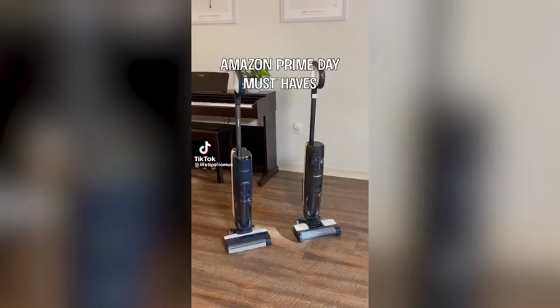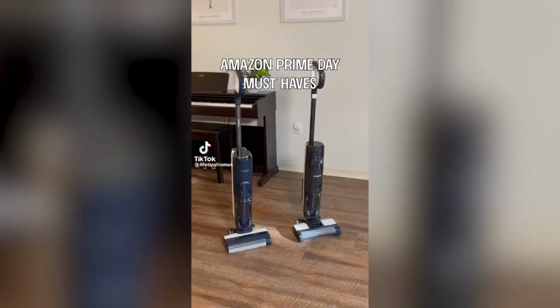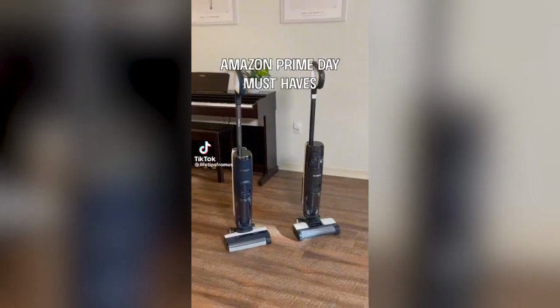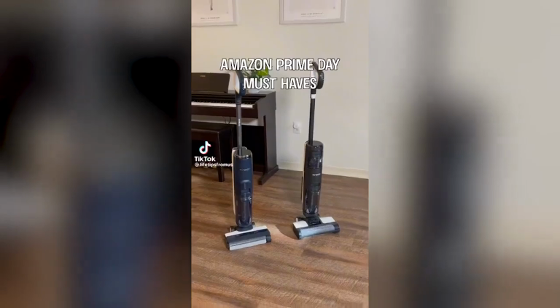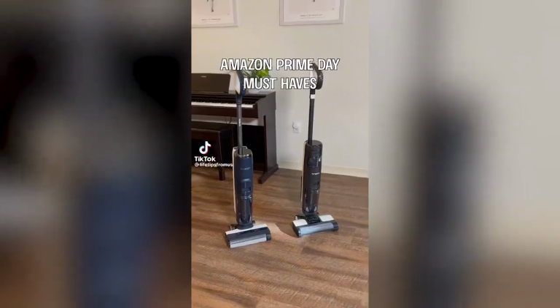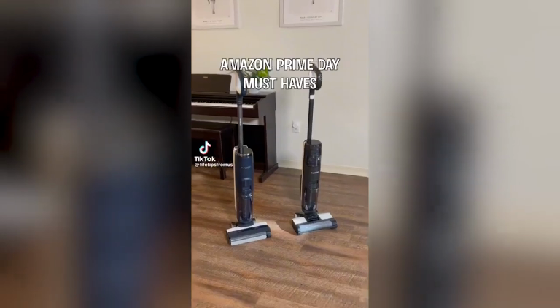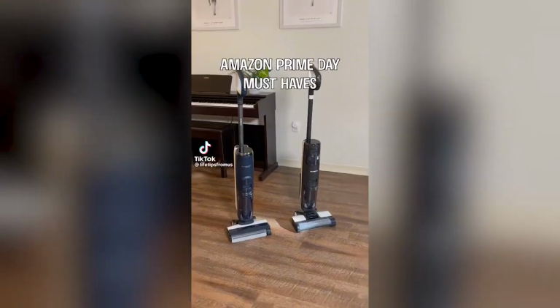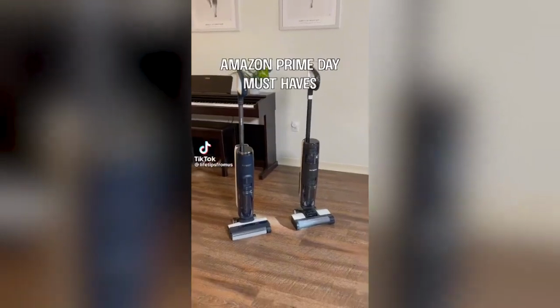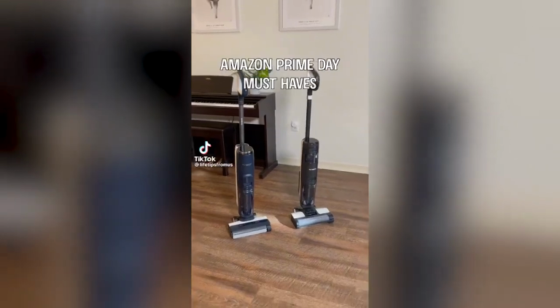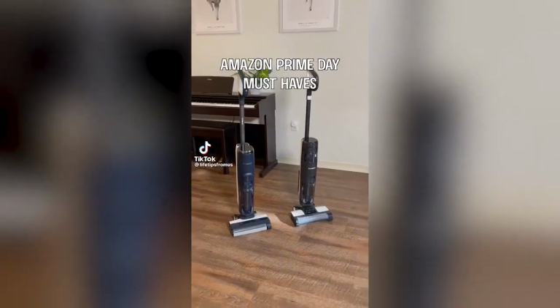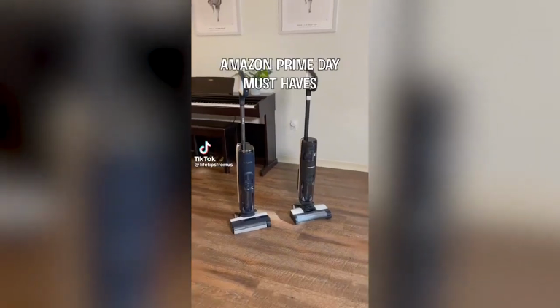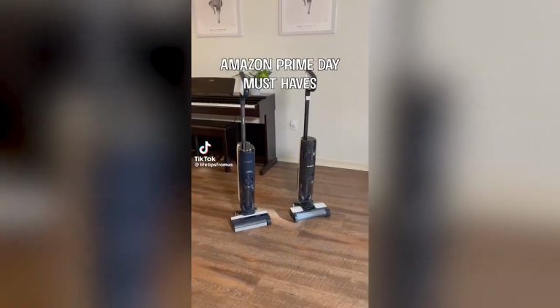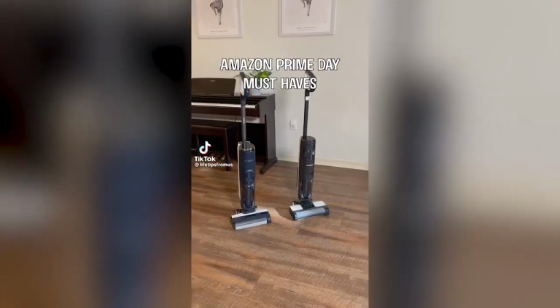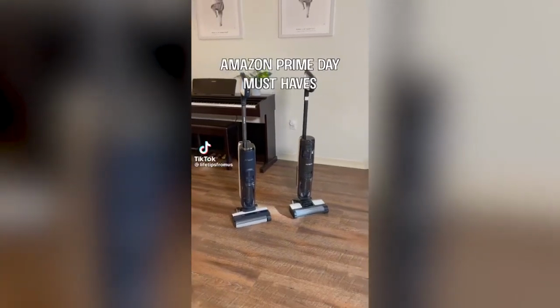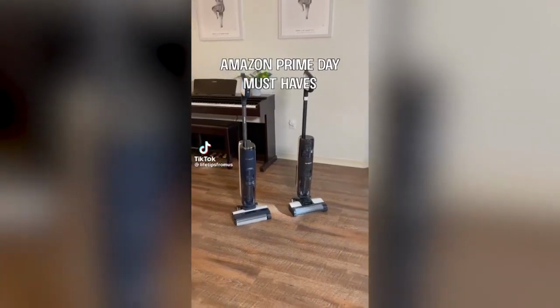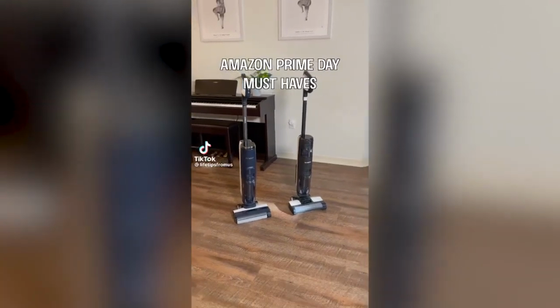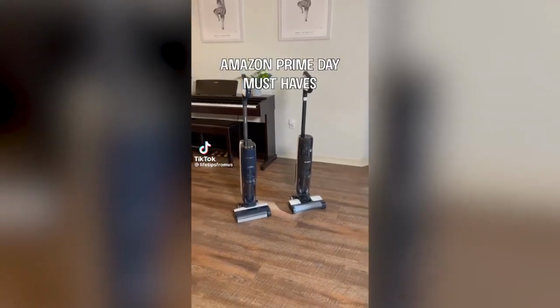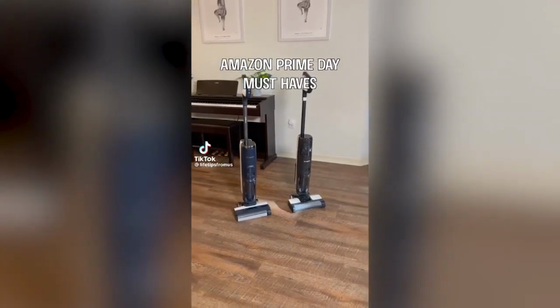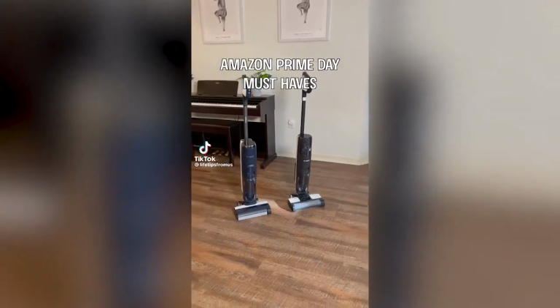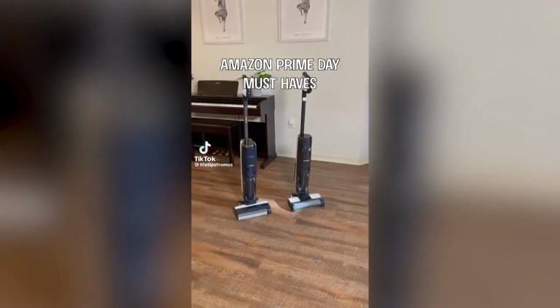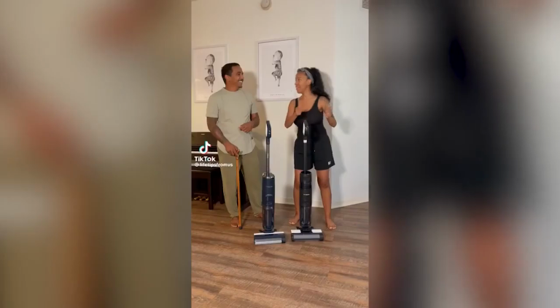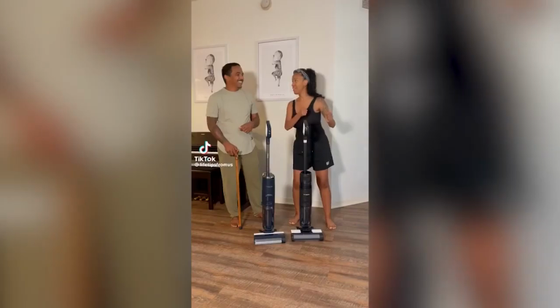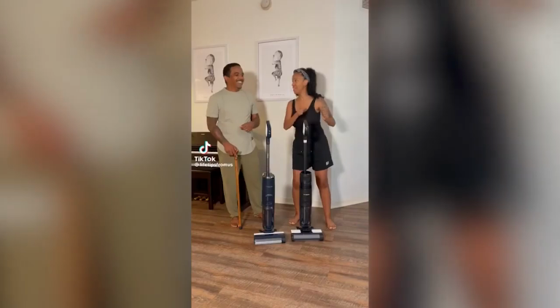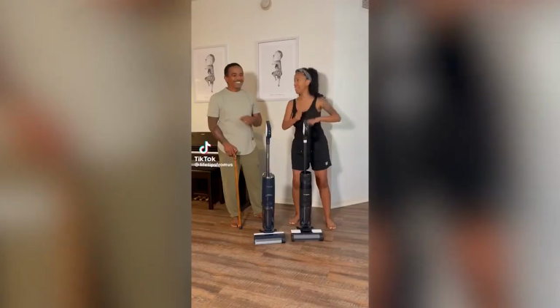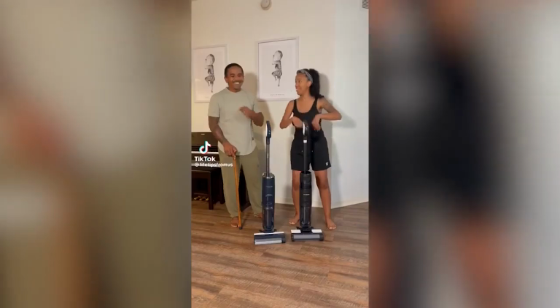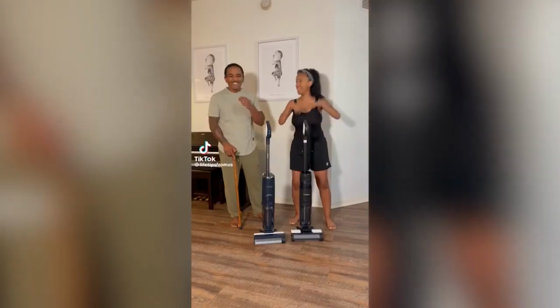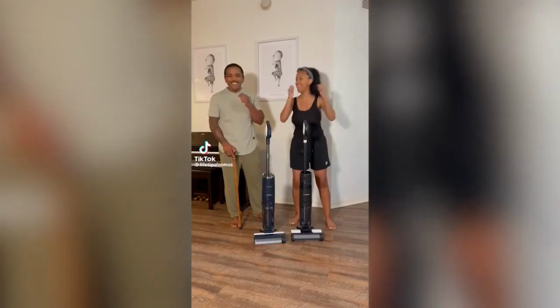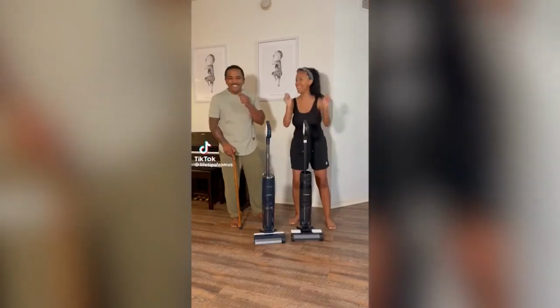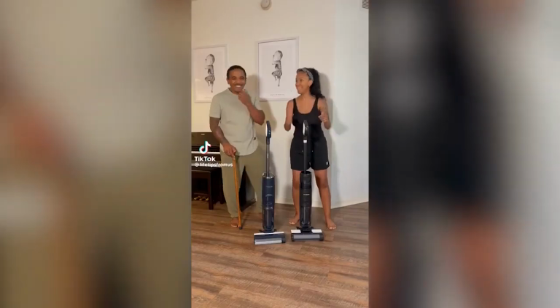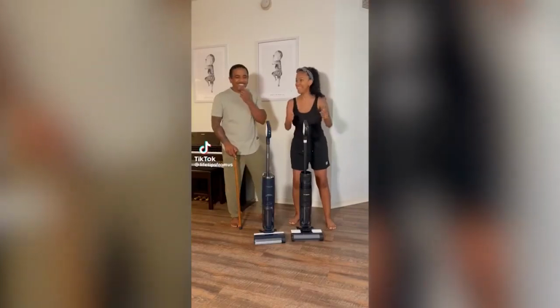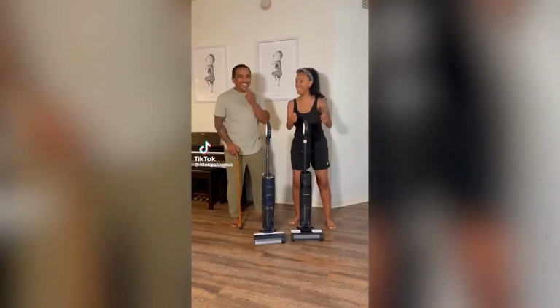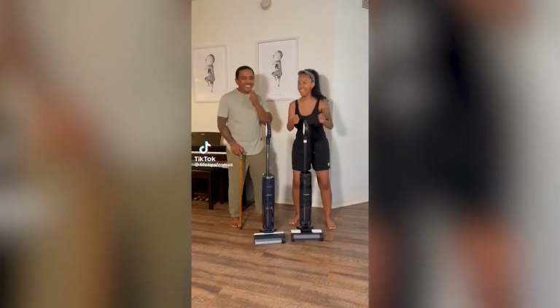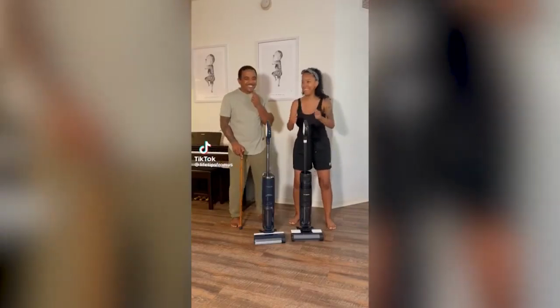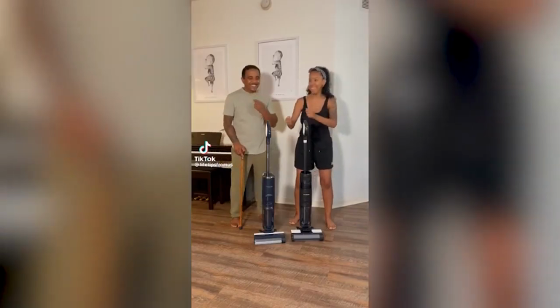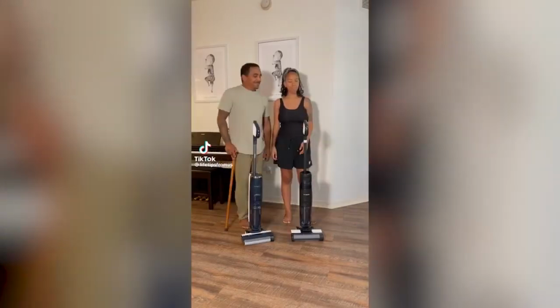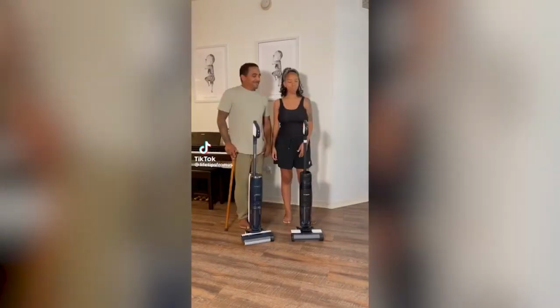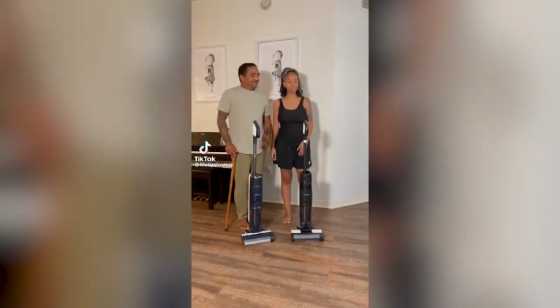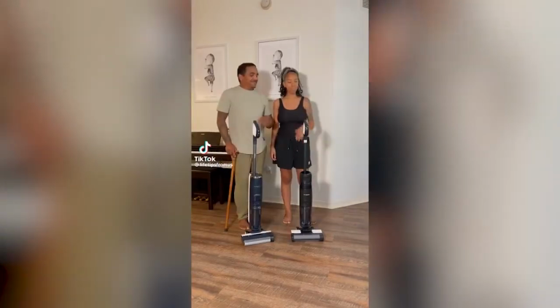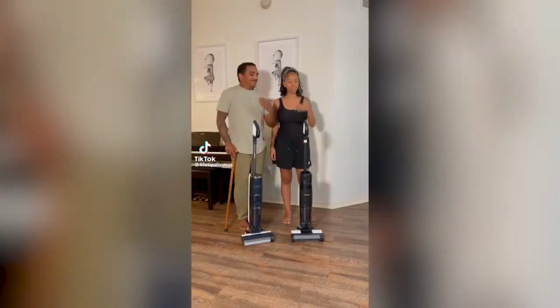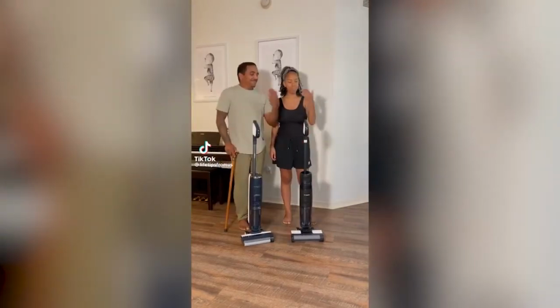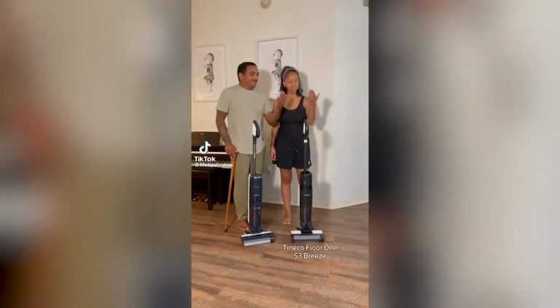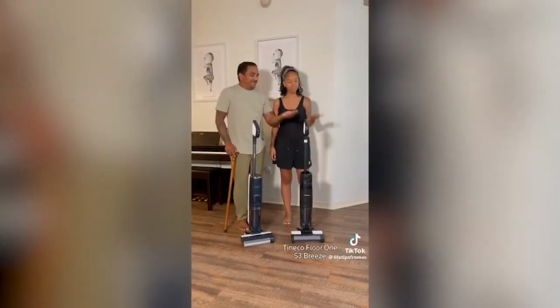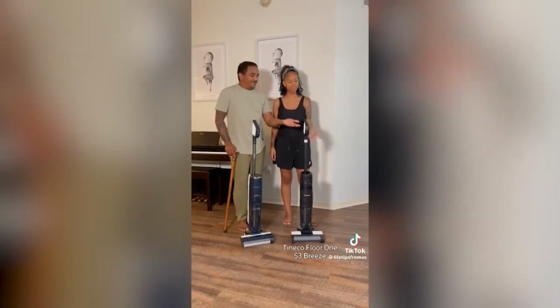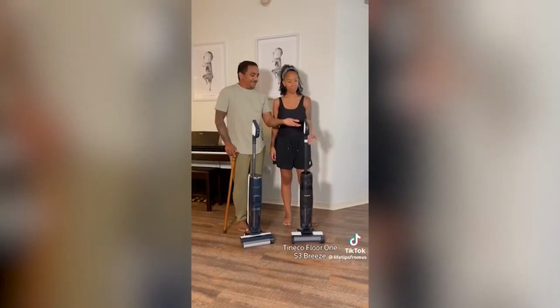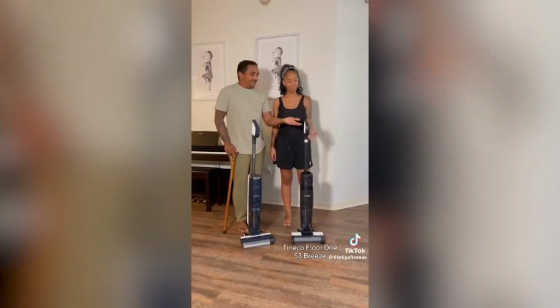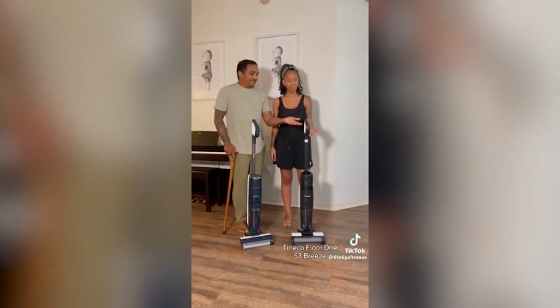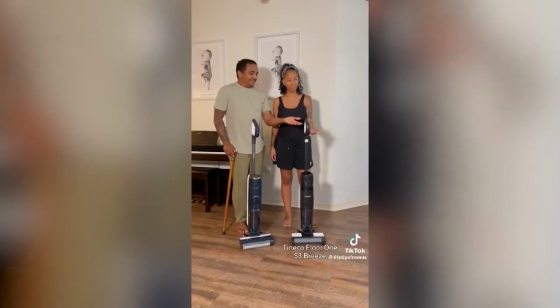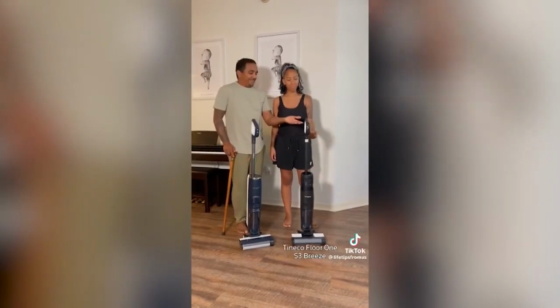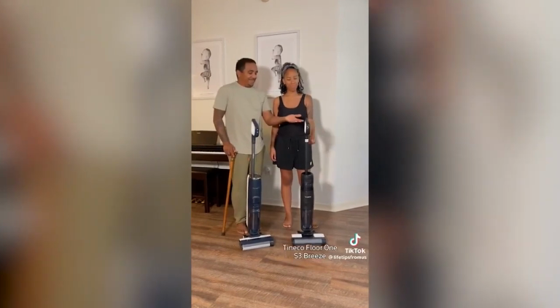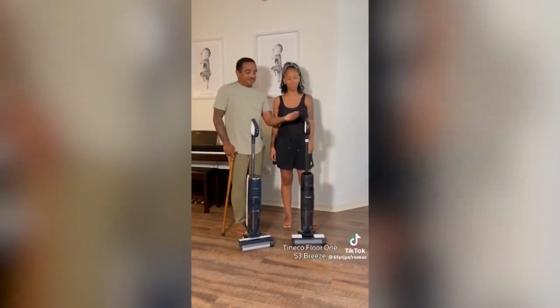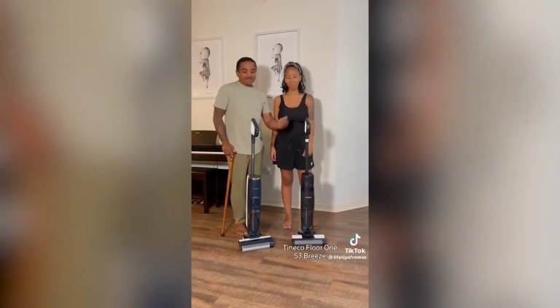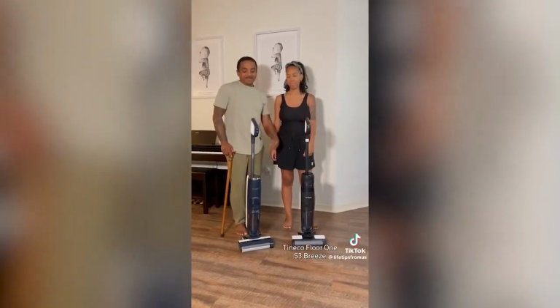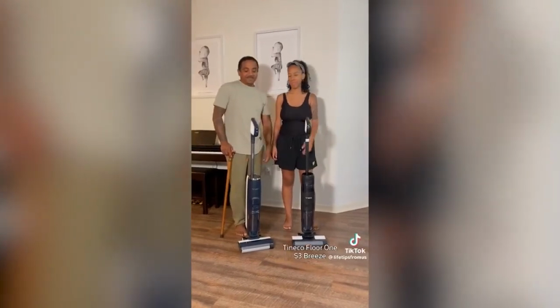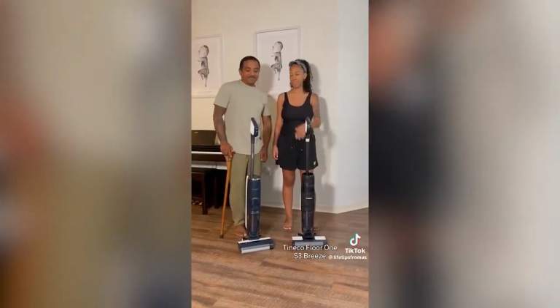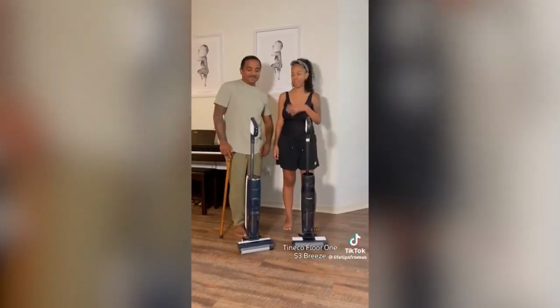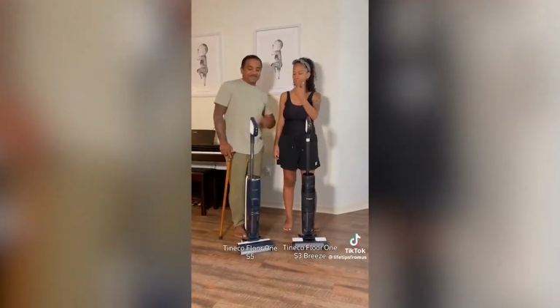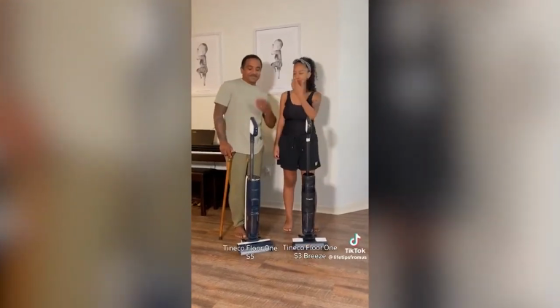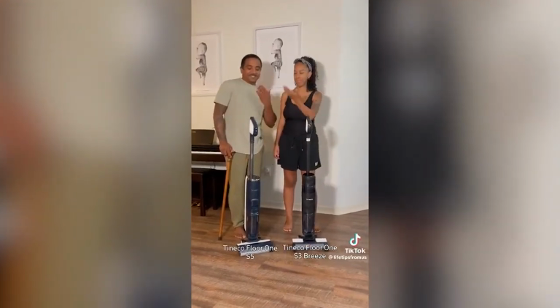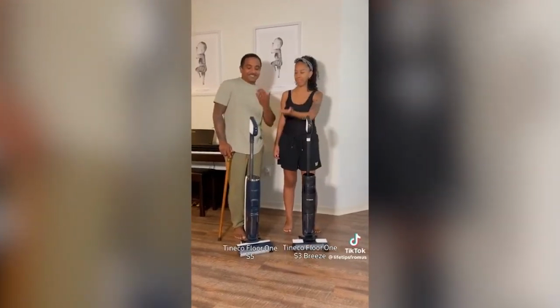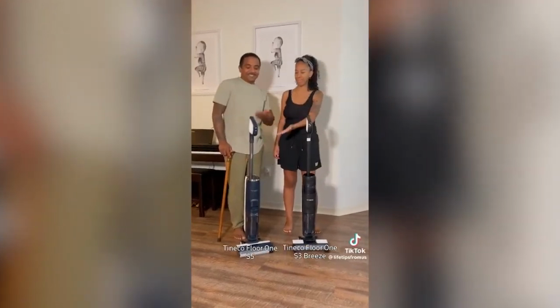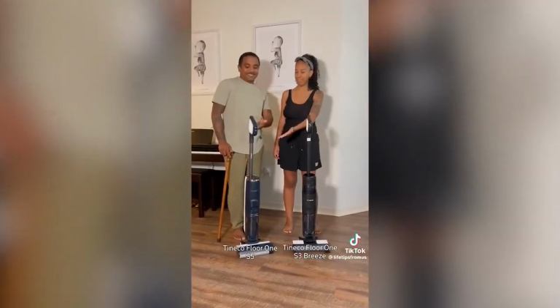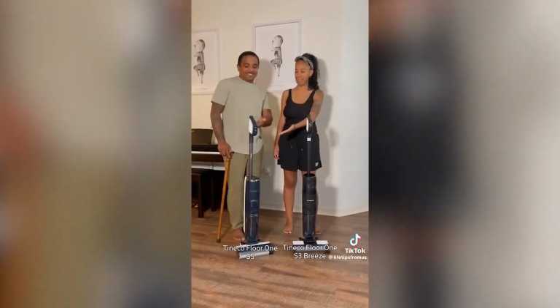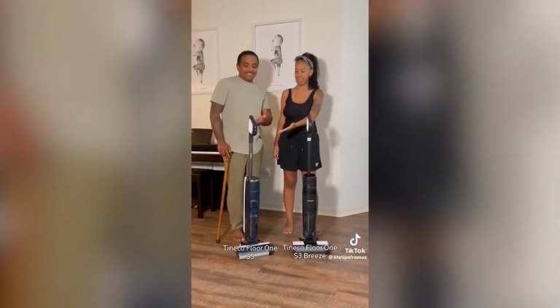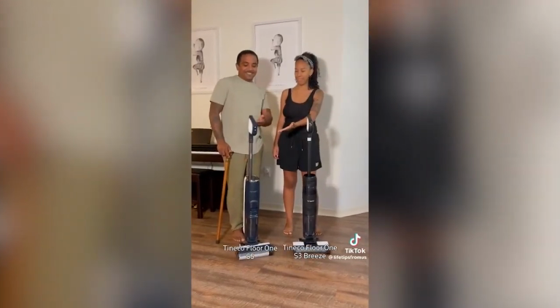Amazon Prime Day Must Have. My wife and I have teamed up with Tinko because they're having a huge sale on their Floor 1 S3 Breeze and their Floor 1 S5 for Prime Day.